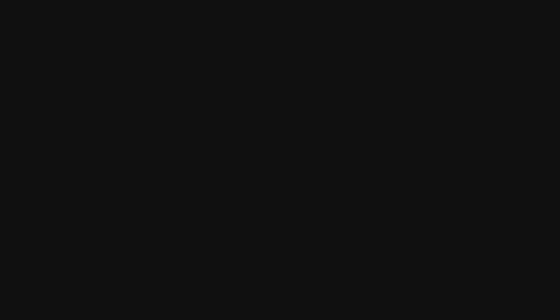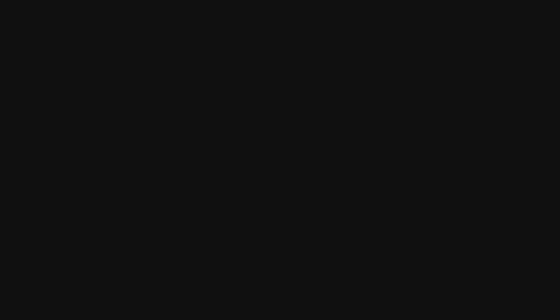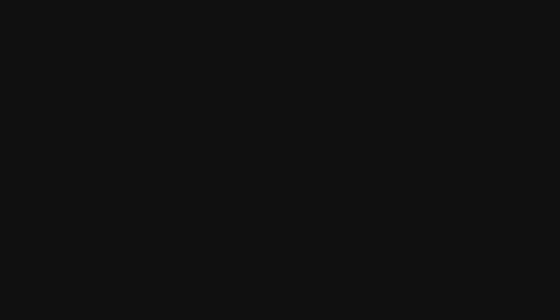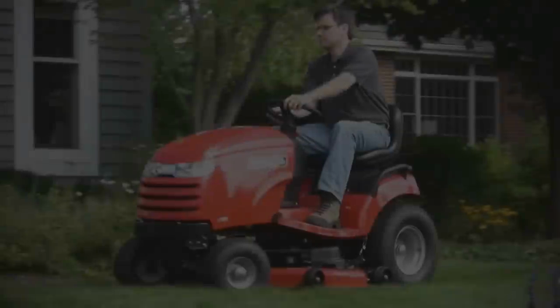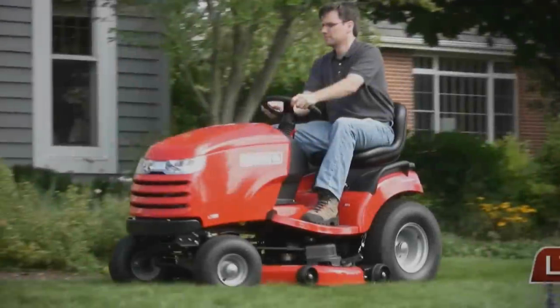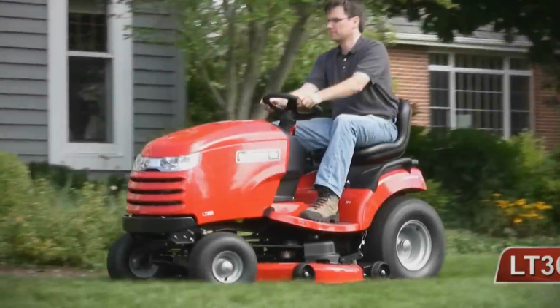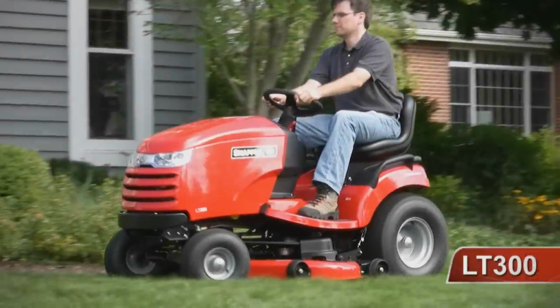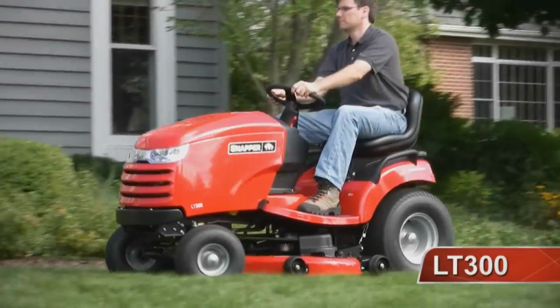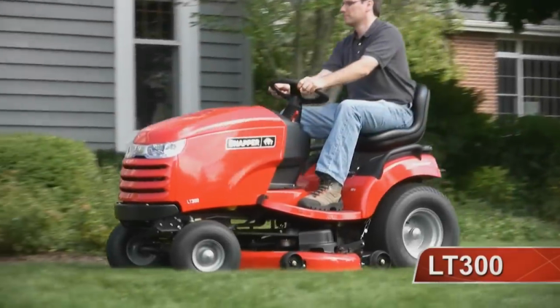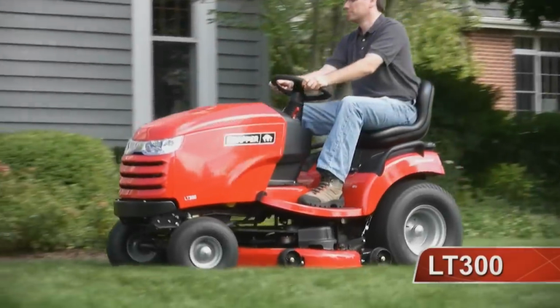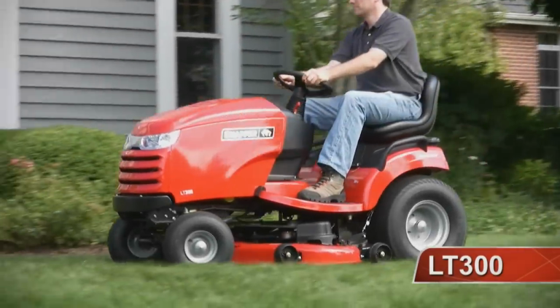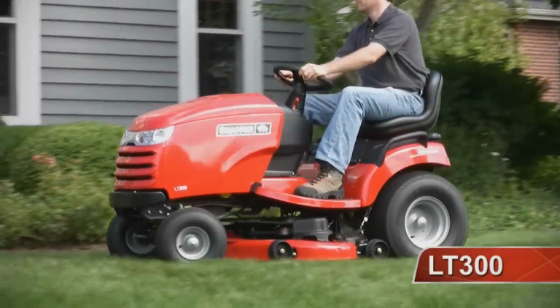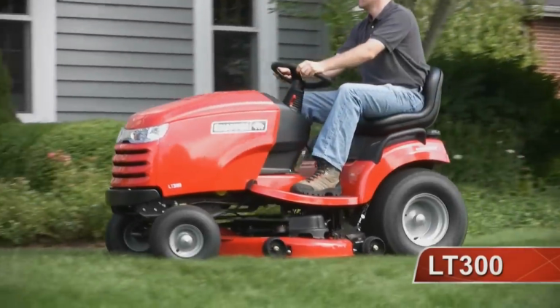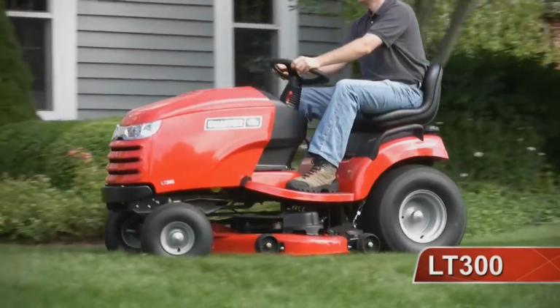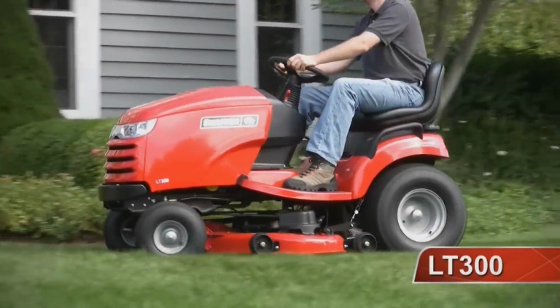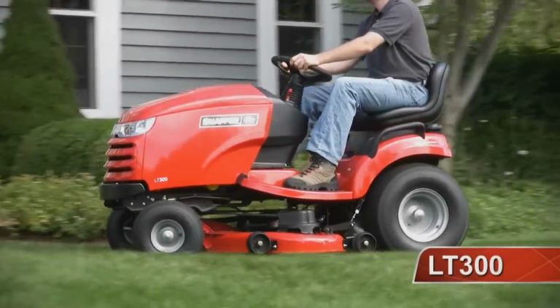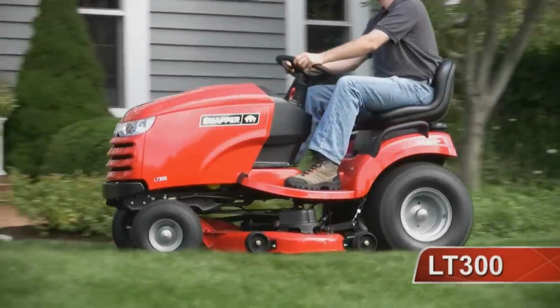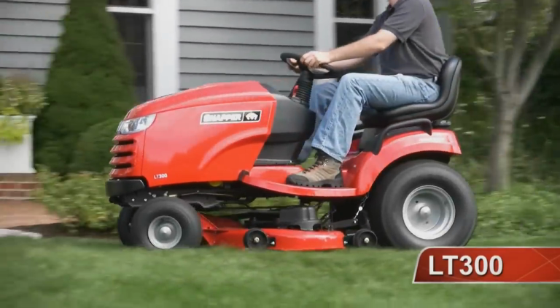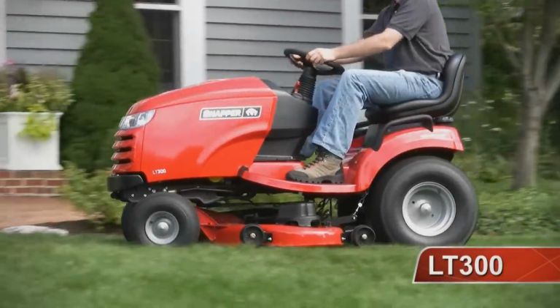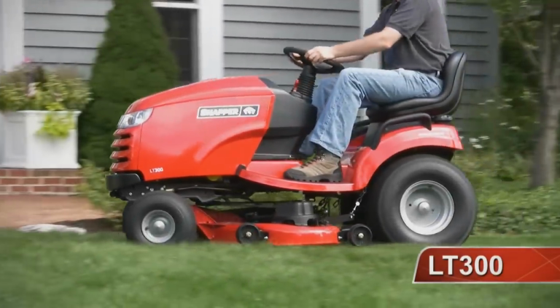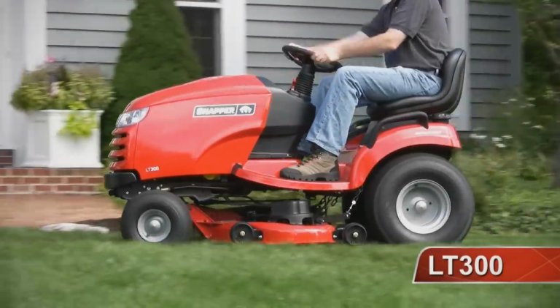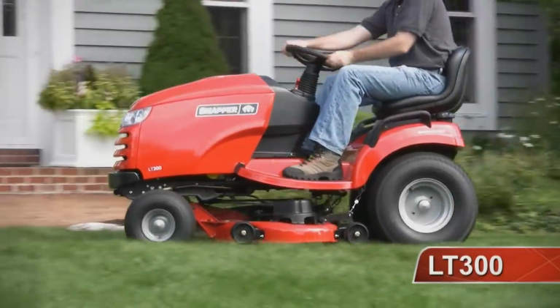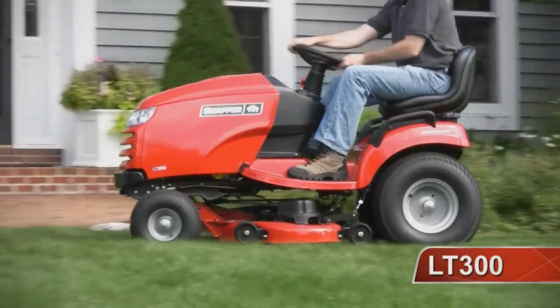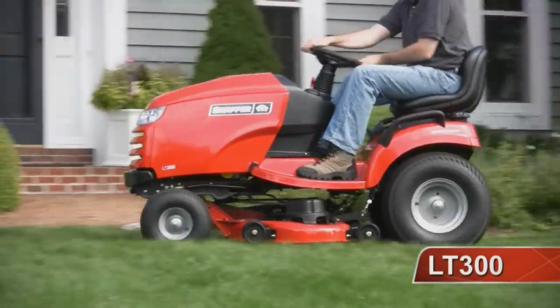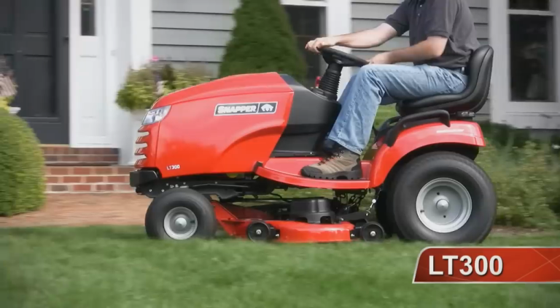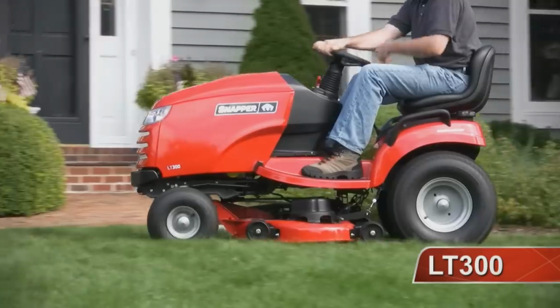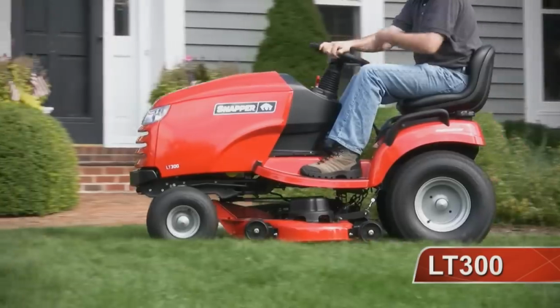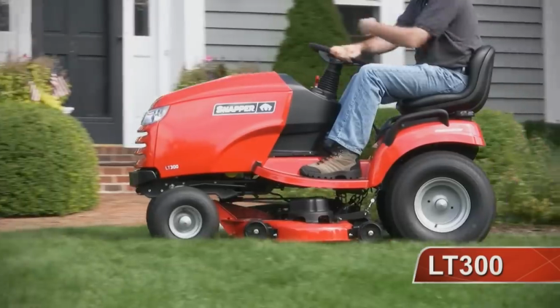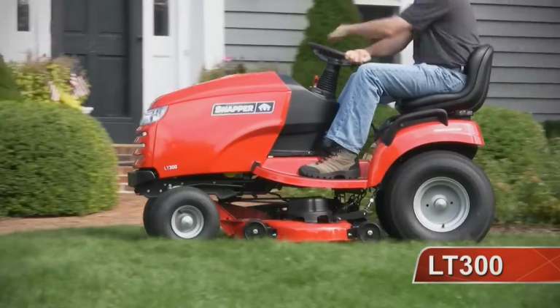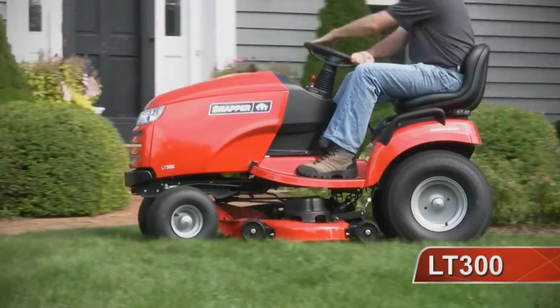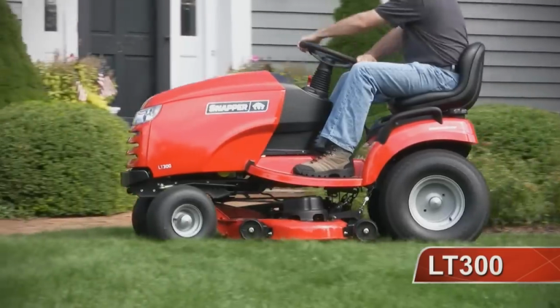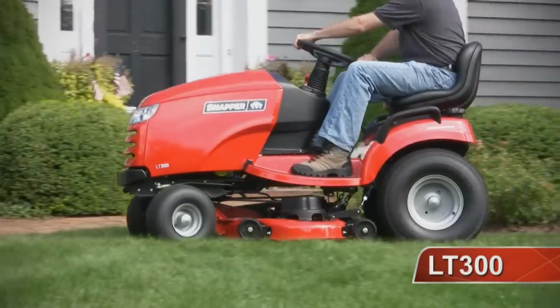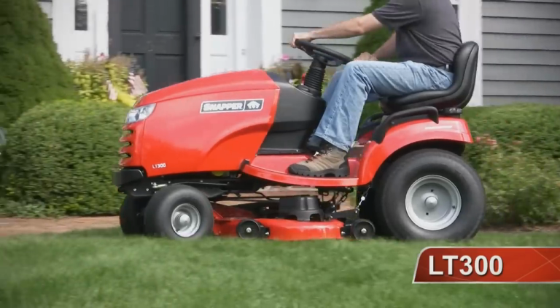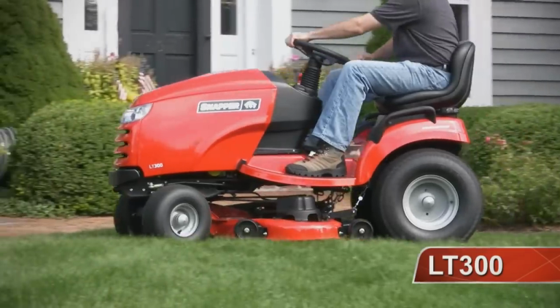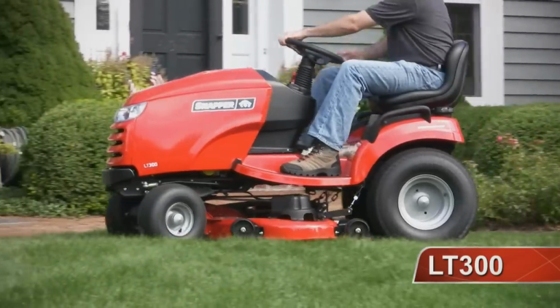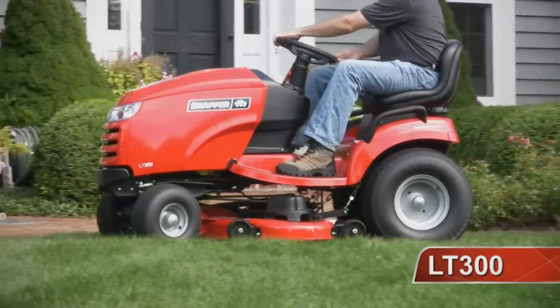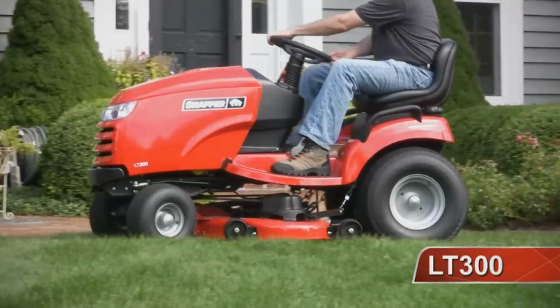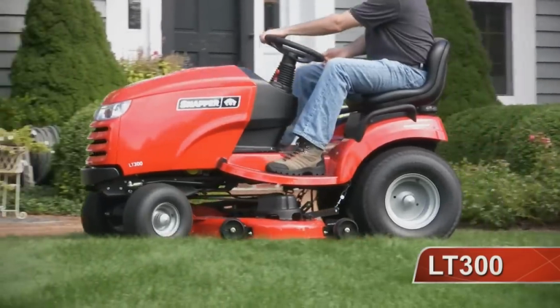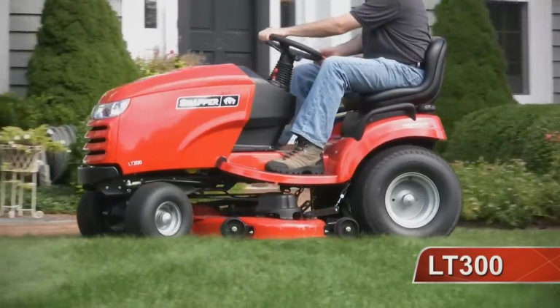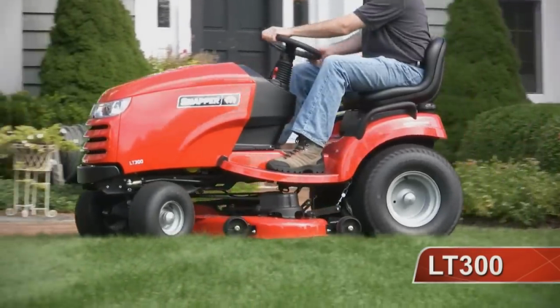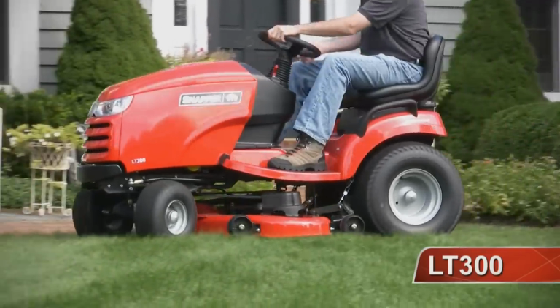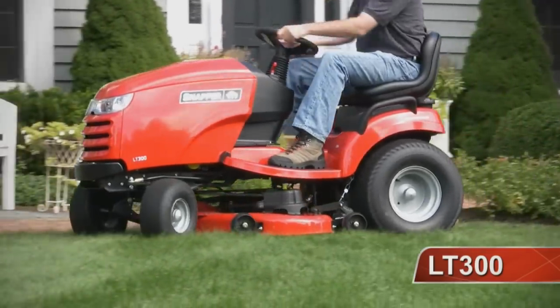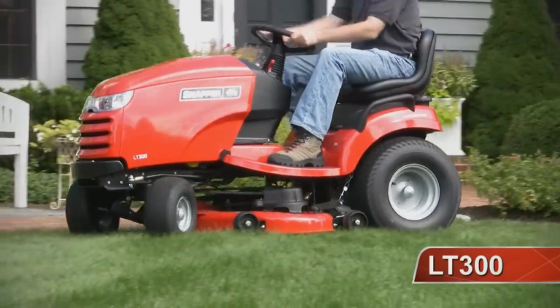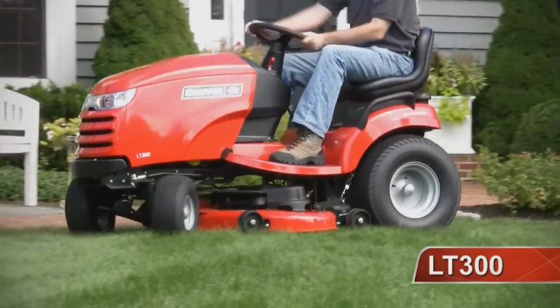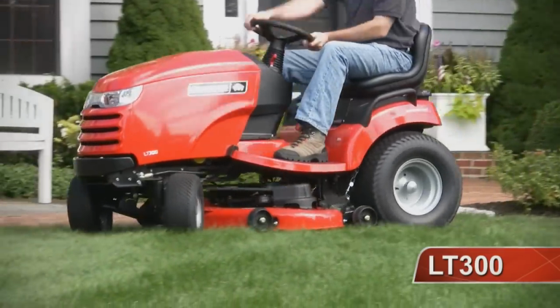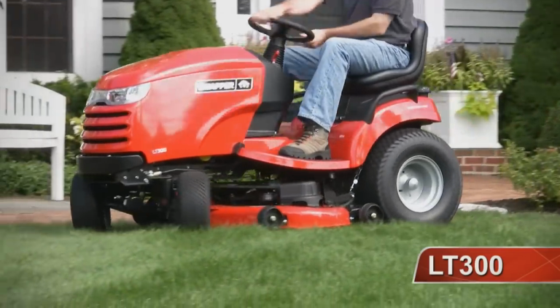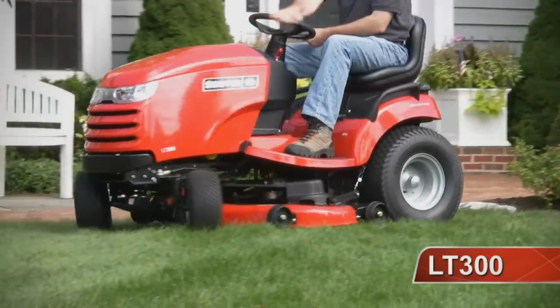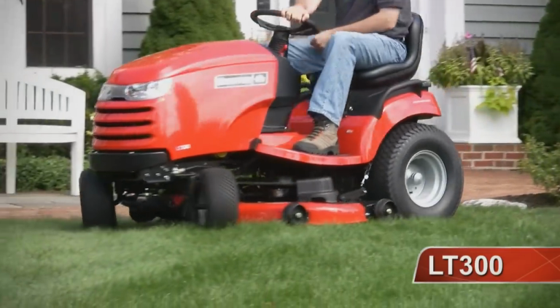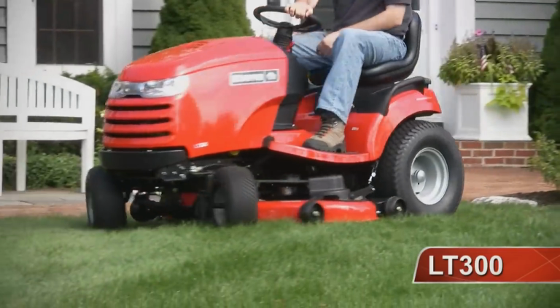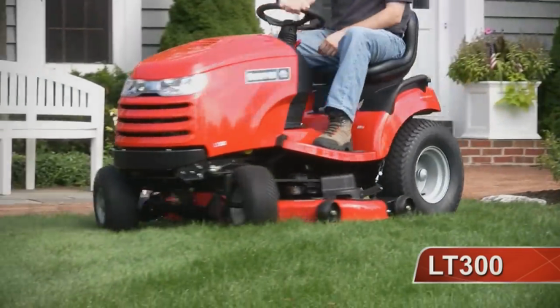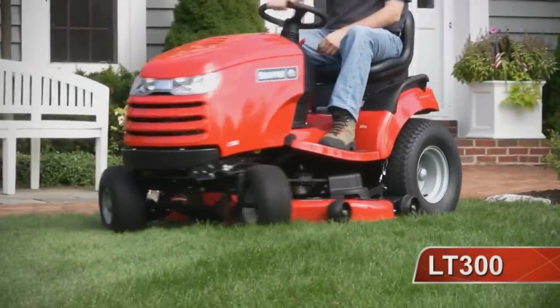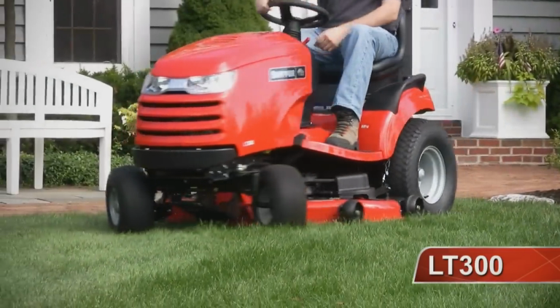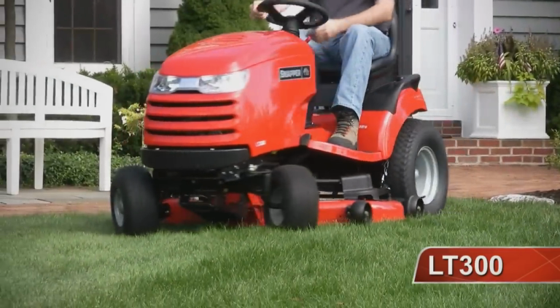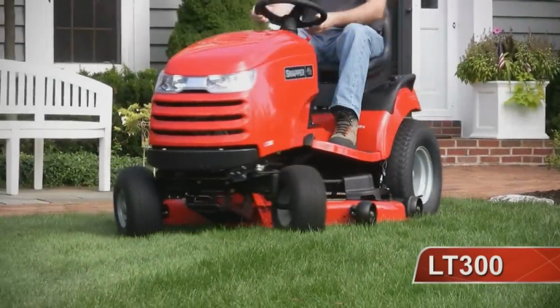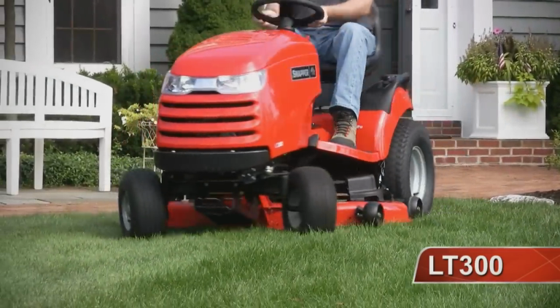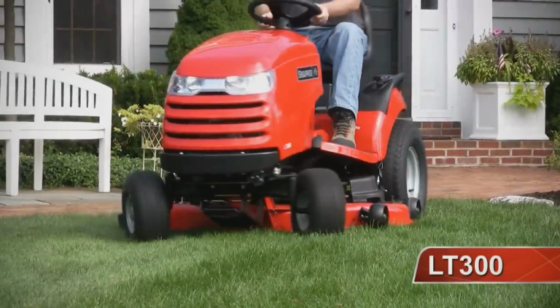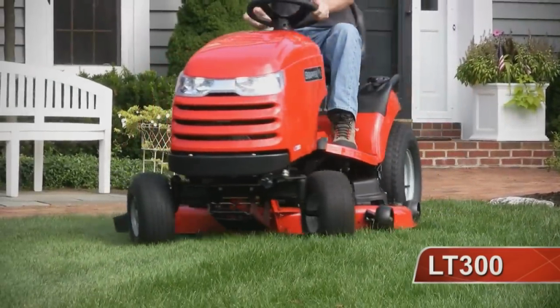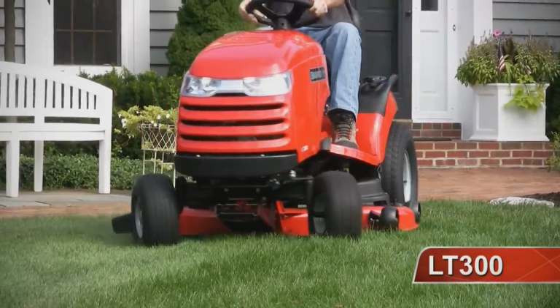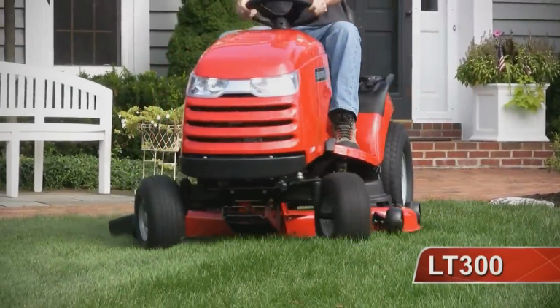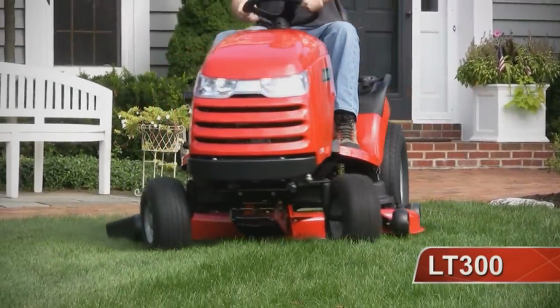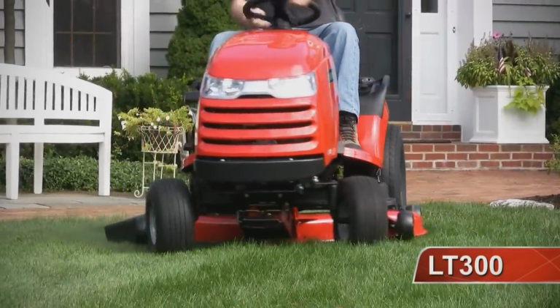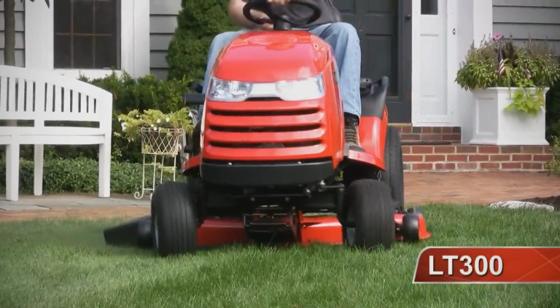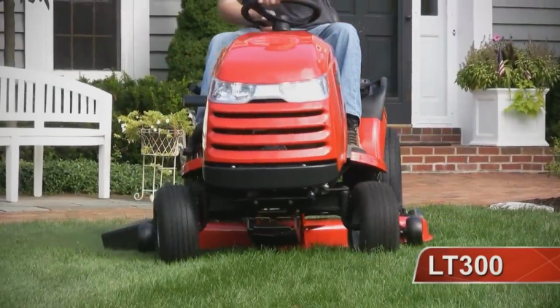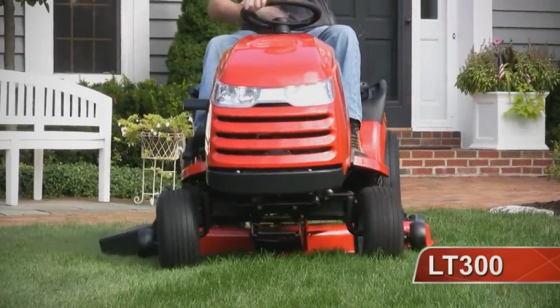Is heavy duty on your shopping list? Check out the Snapper LT300. It's comfortable, versatile and powerful.